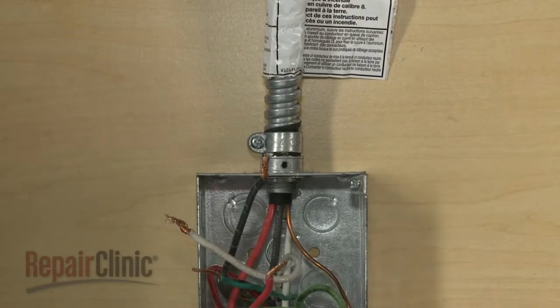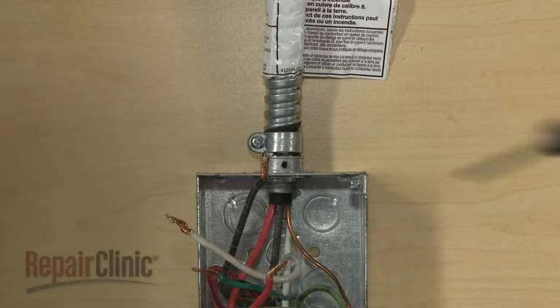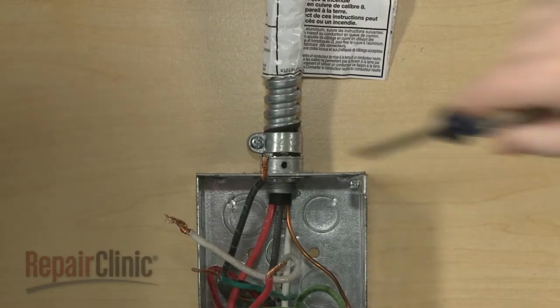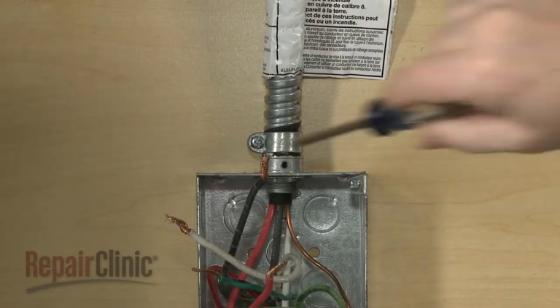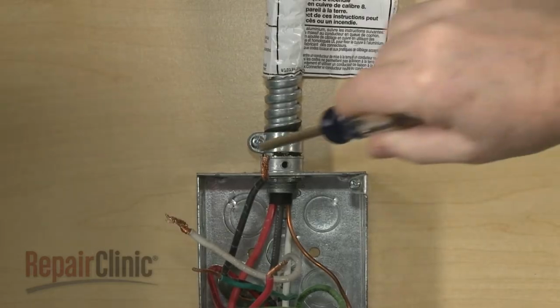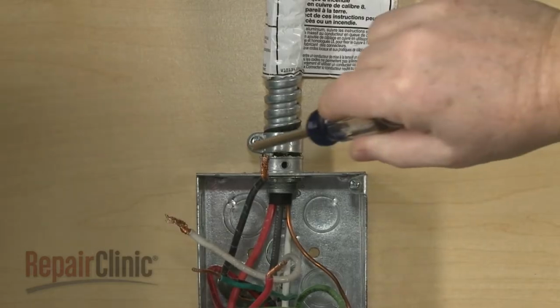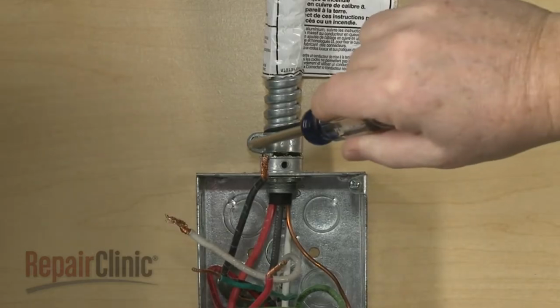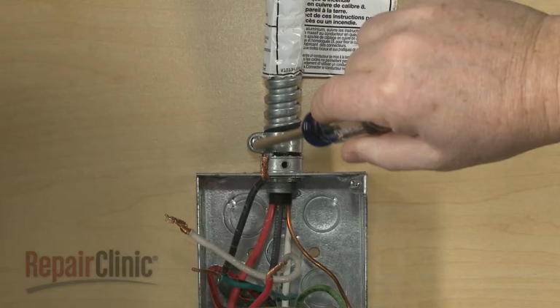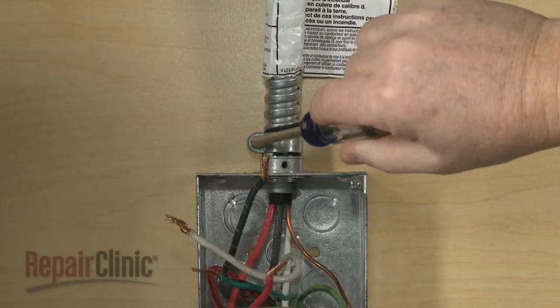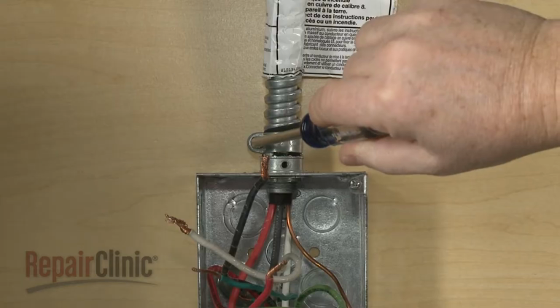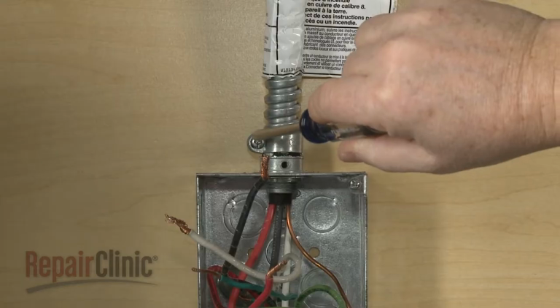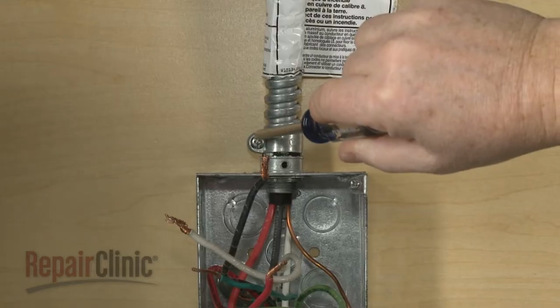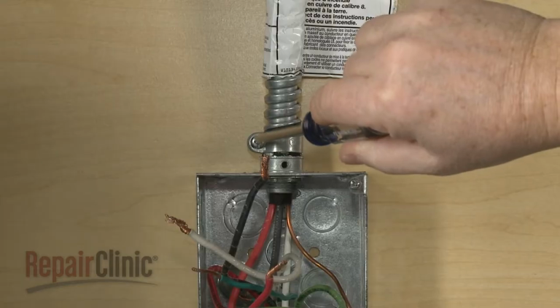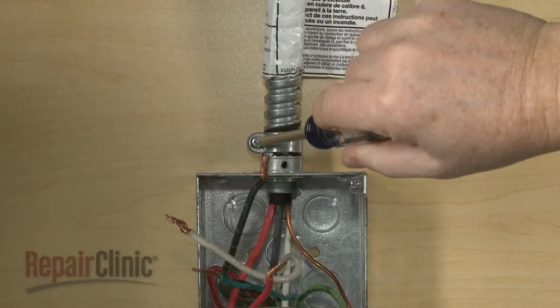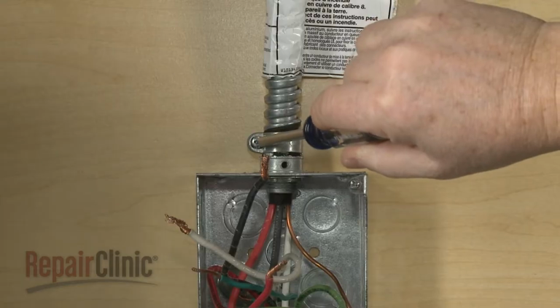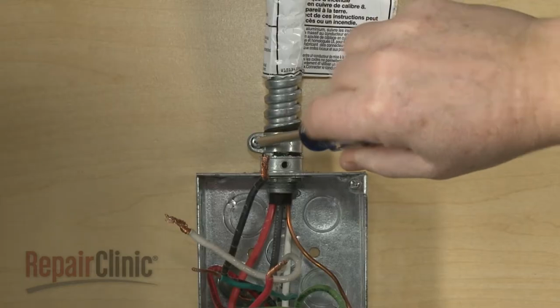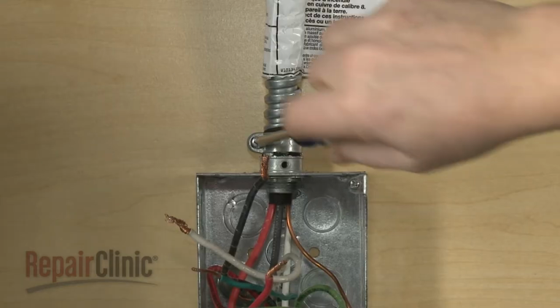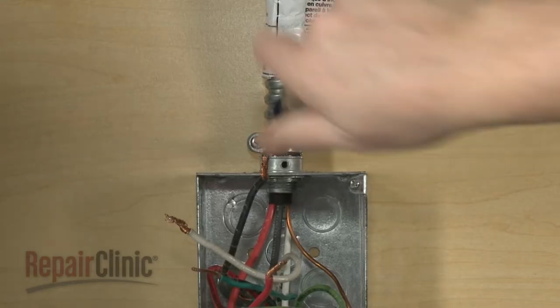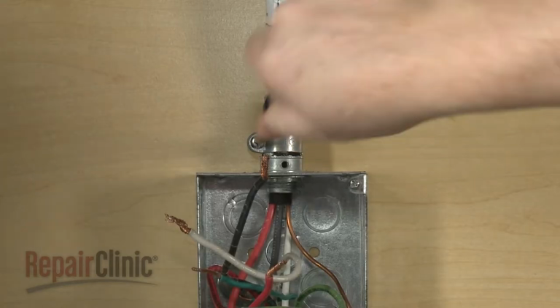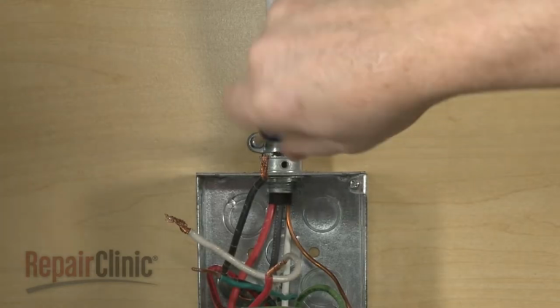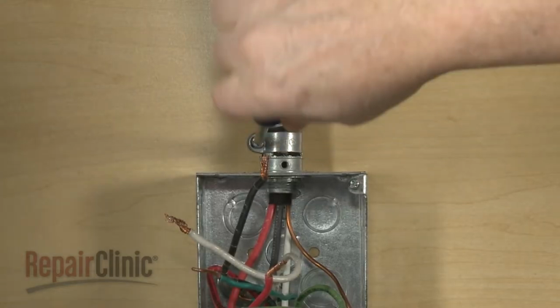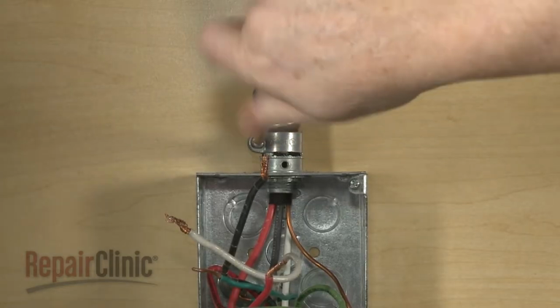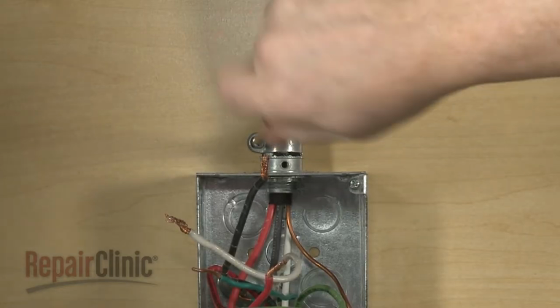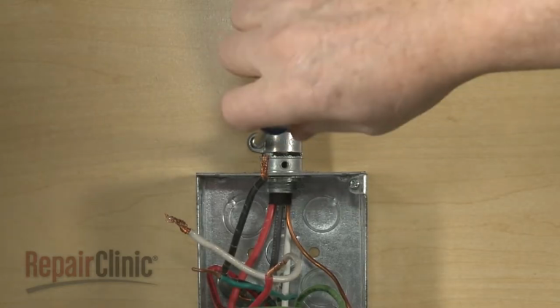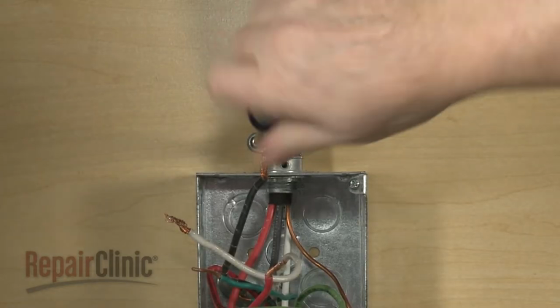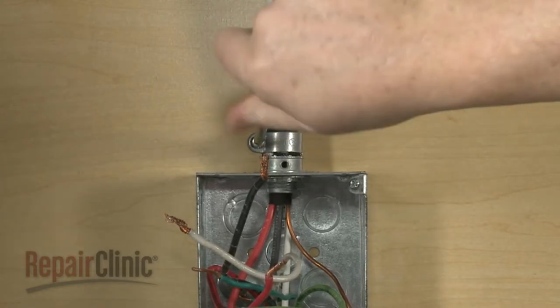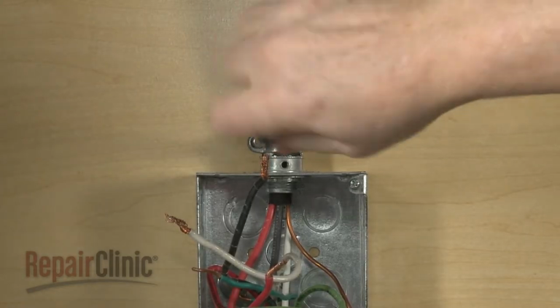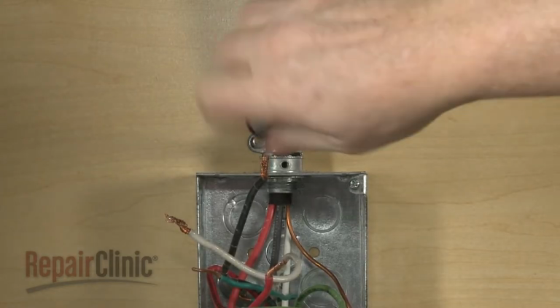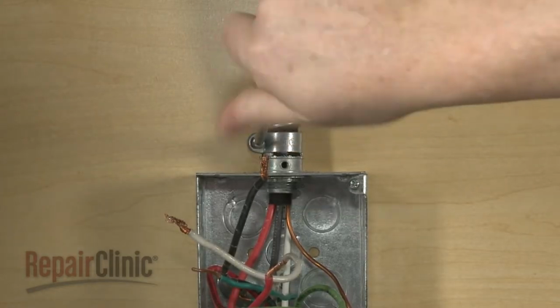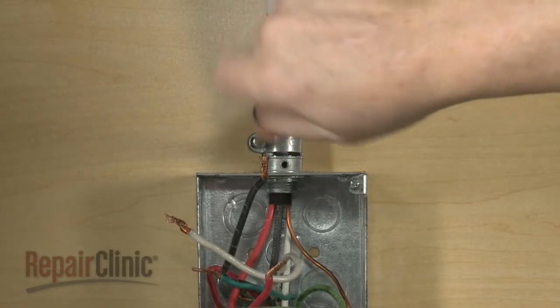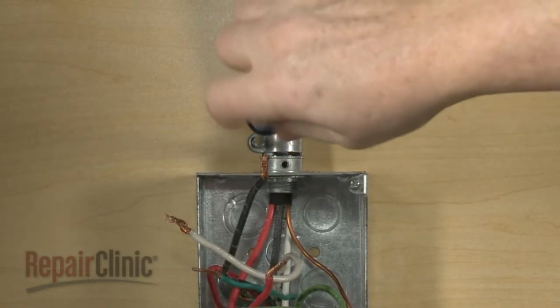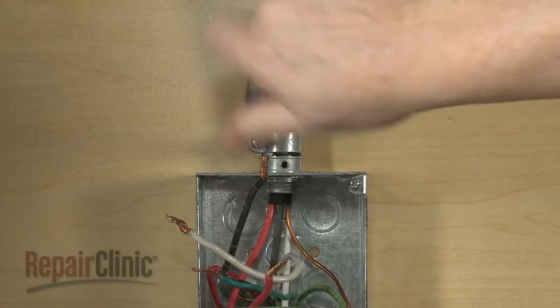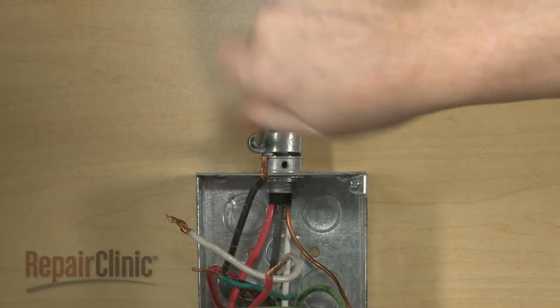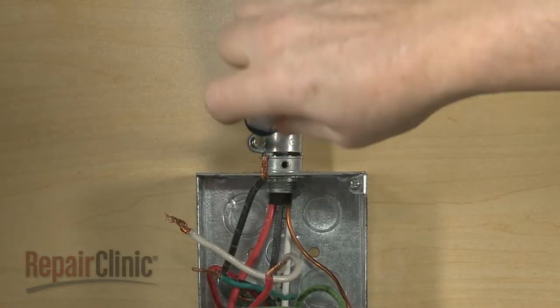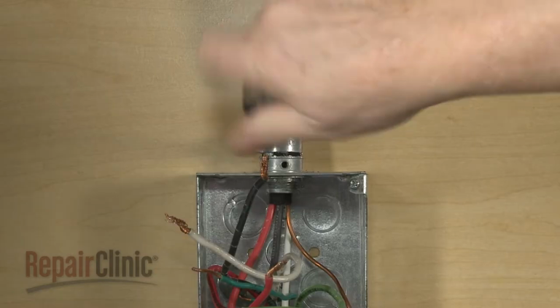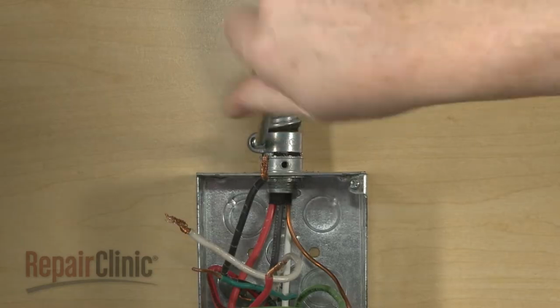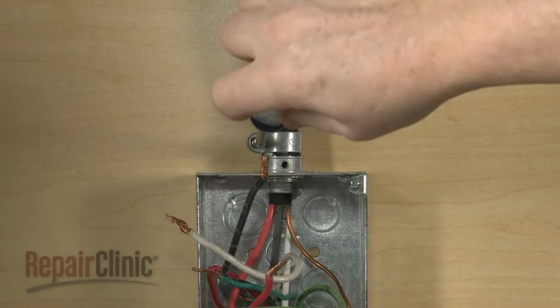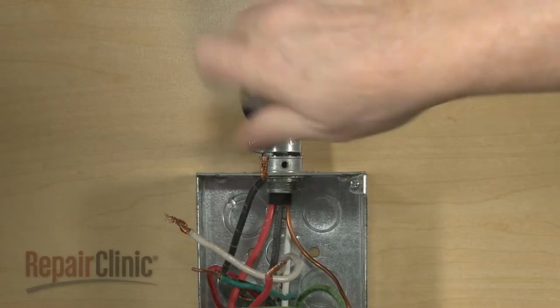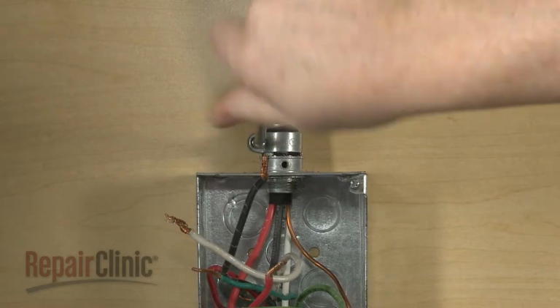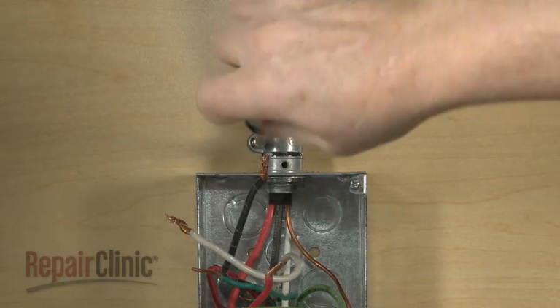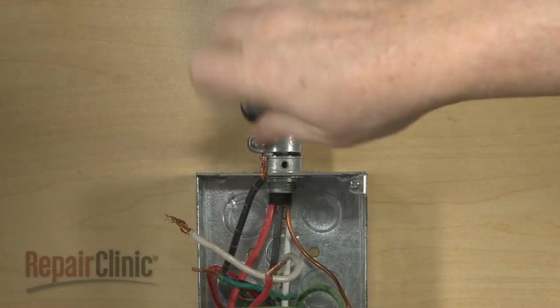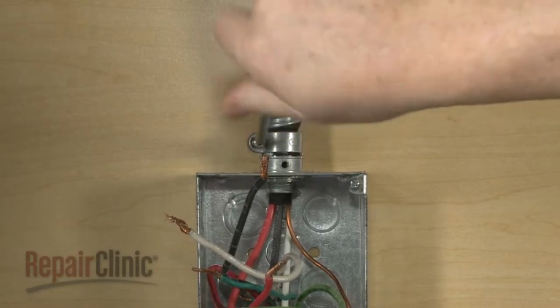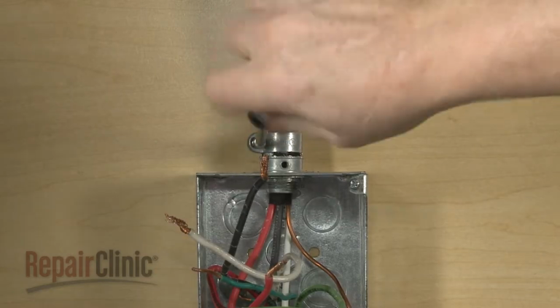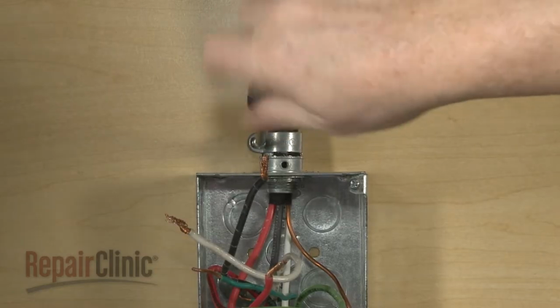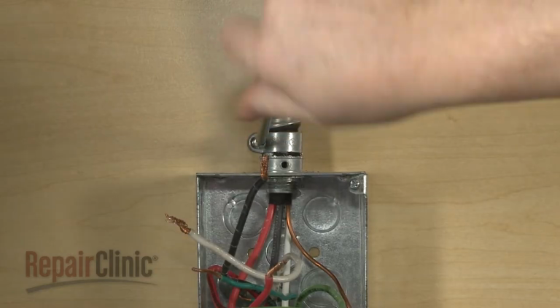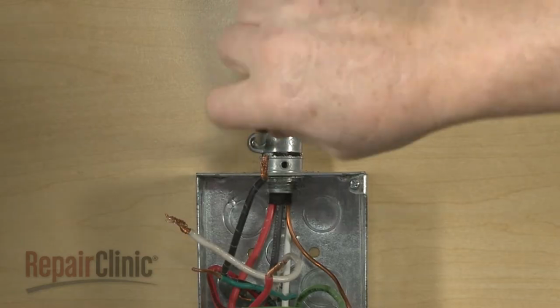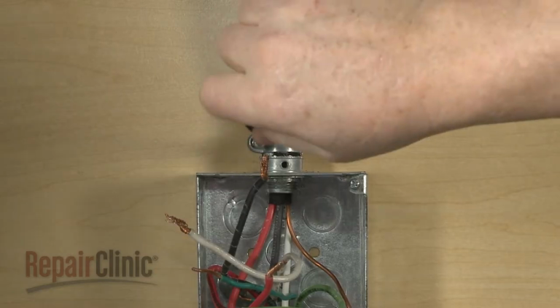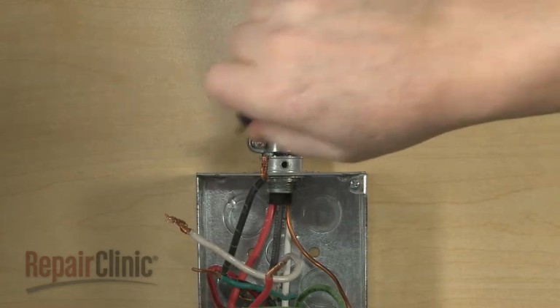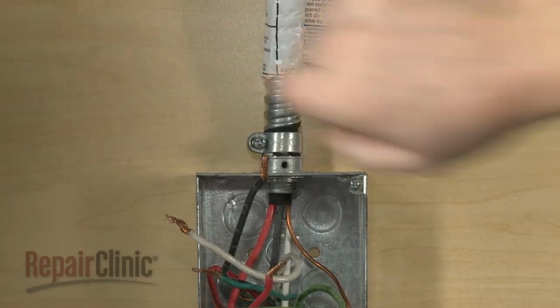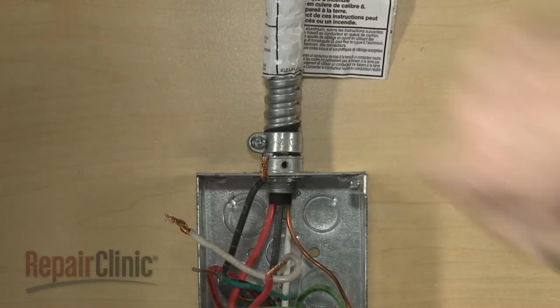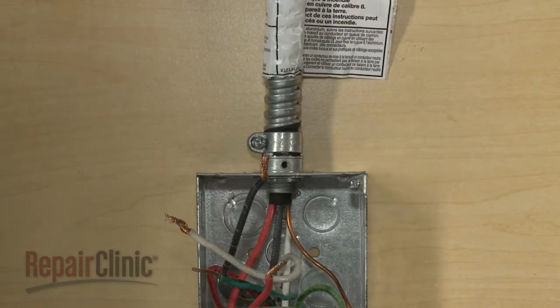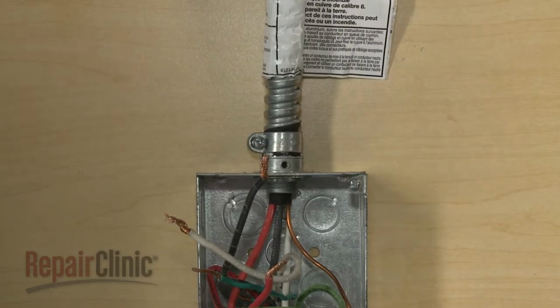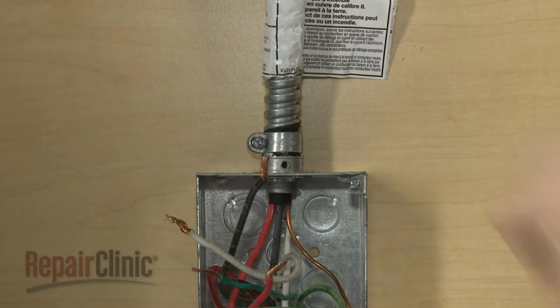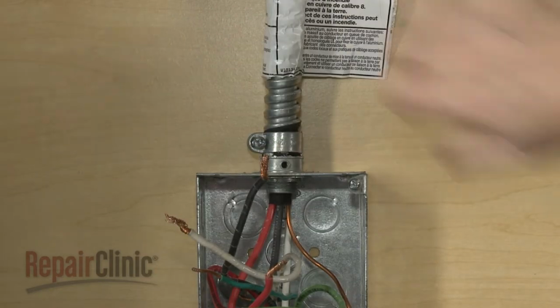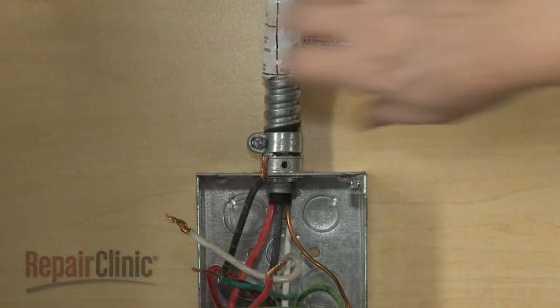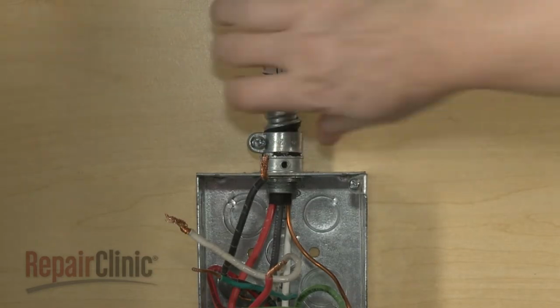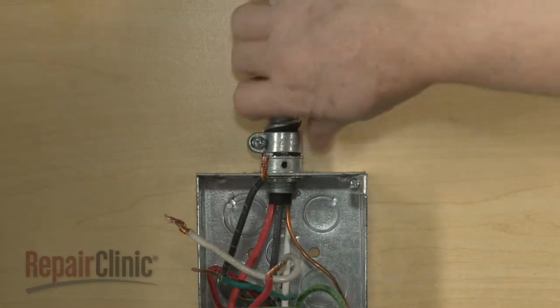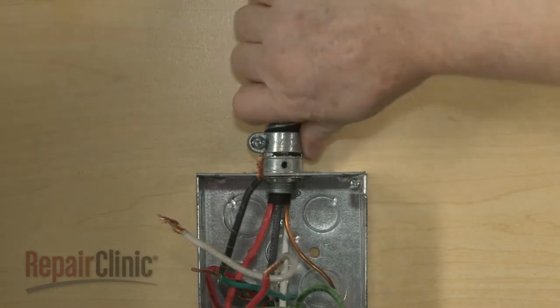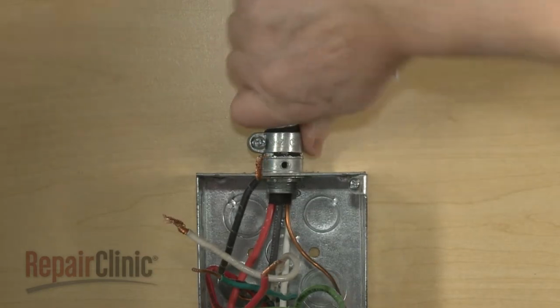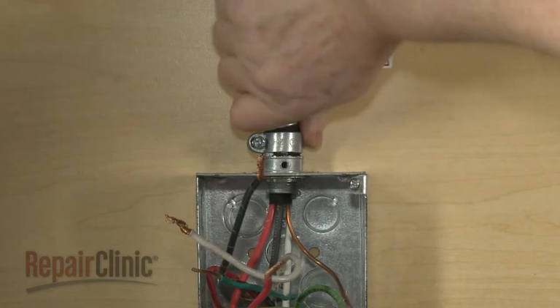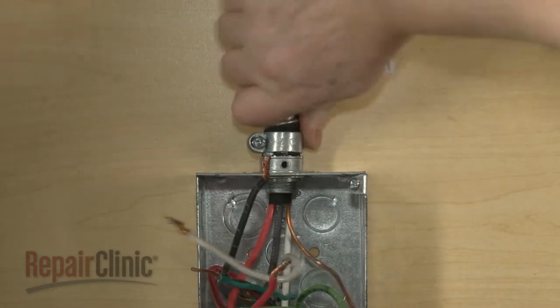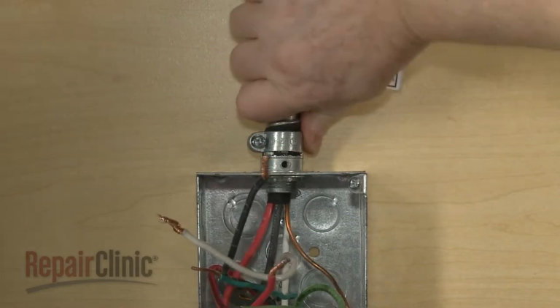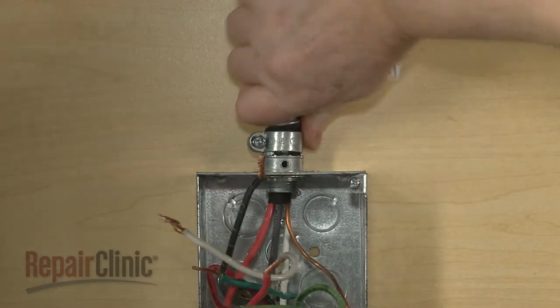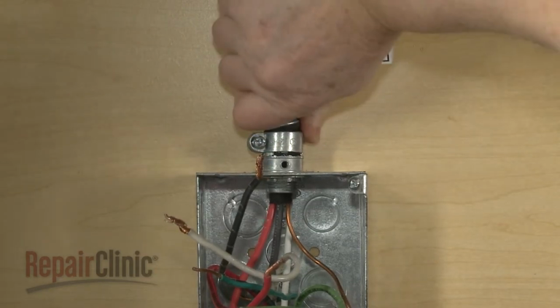Loosen the conduit connector screw, or screws, then remove the conduit cable from the junction box.